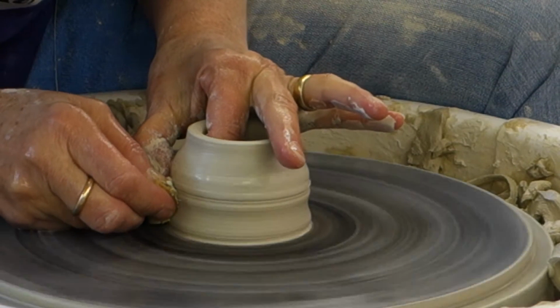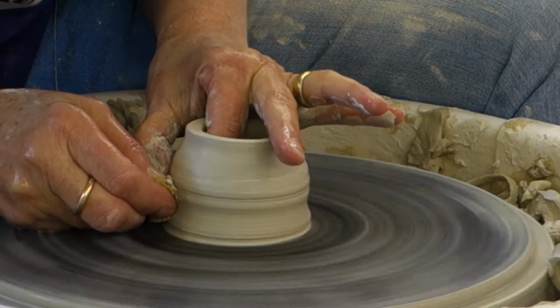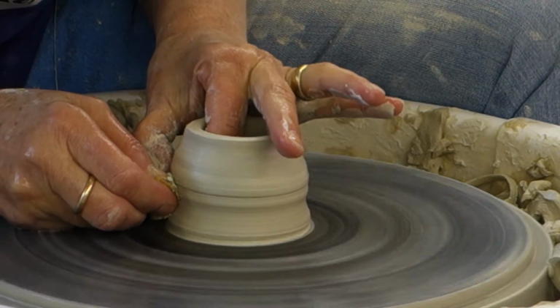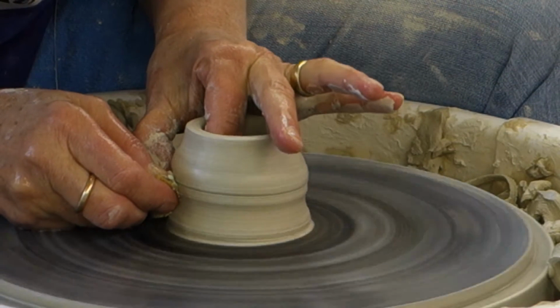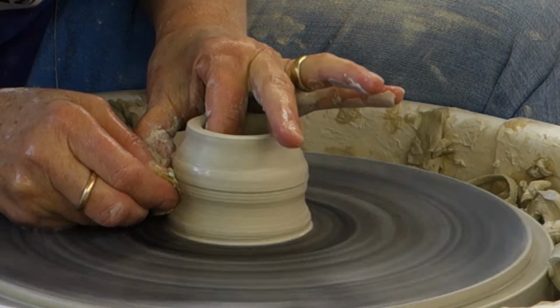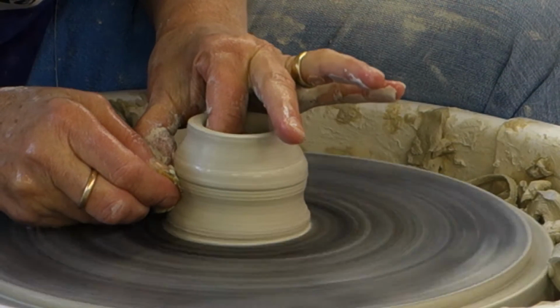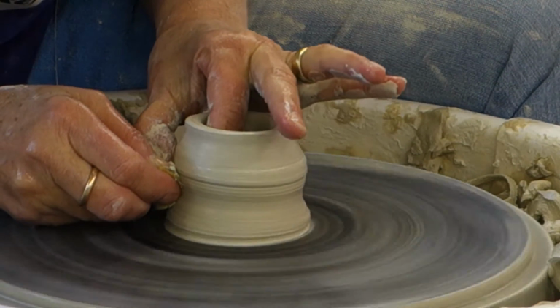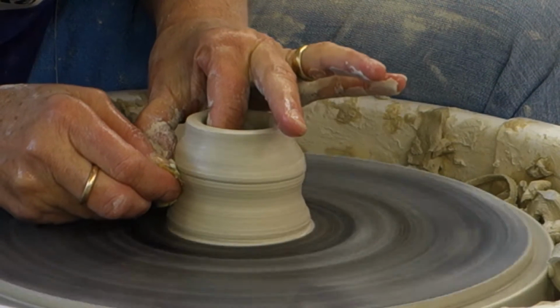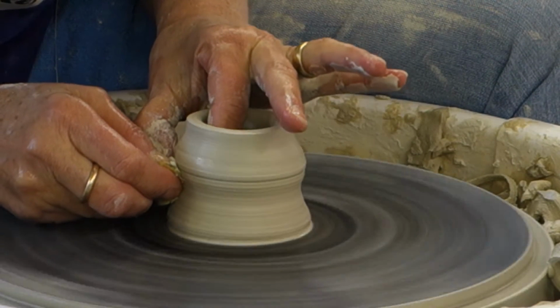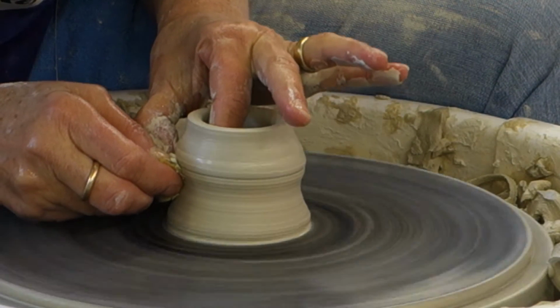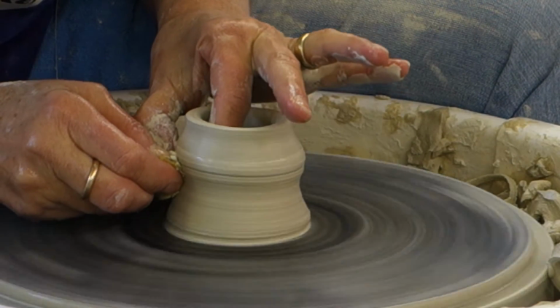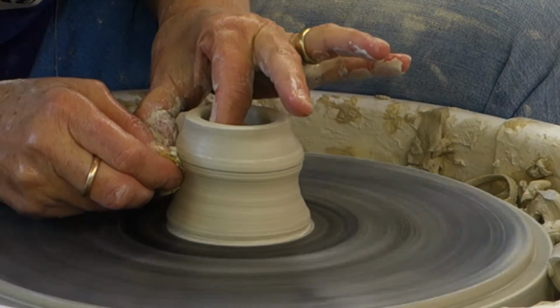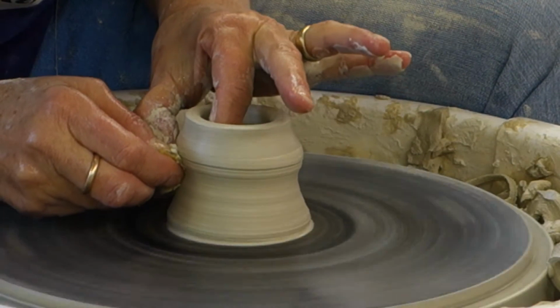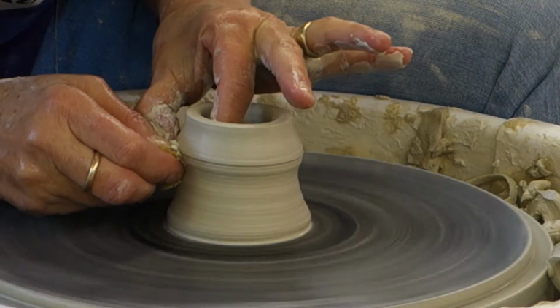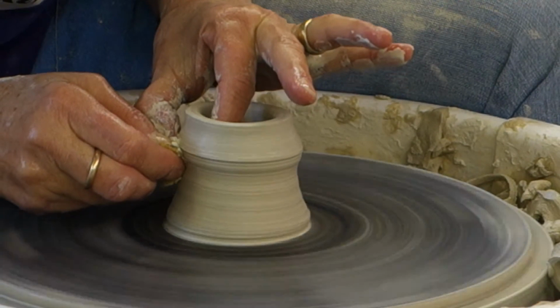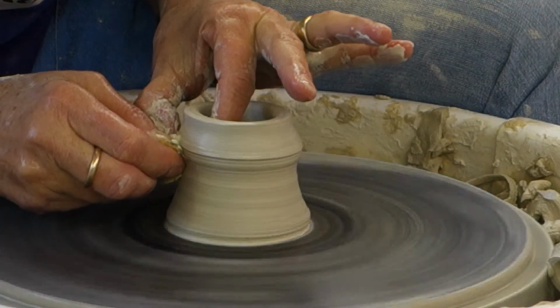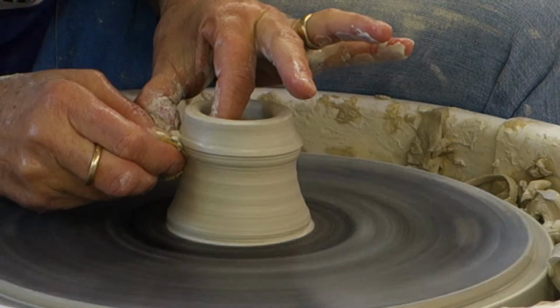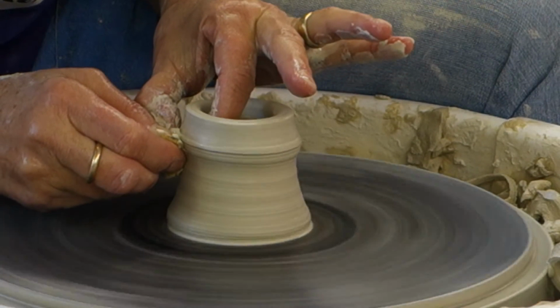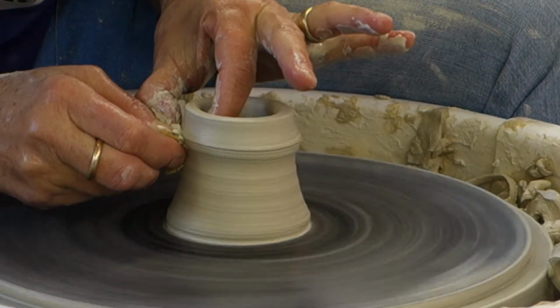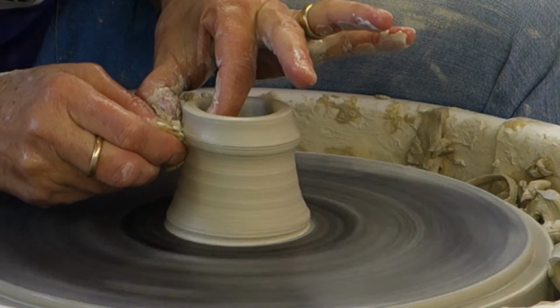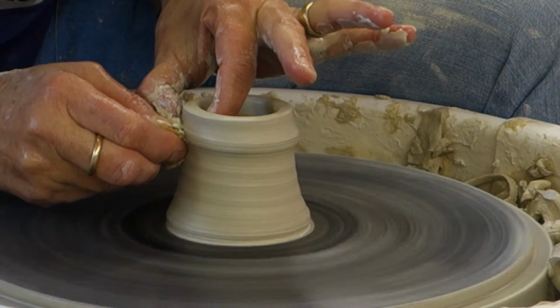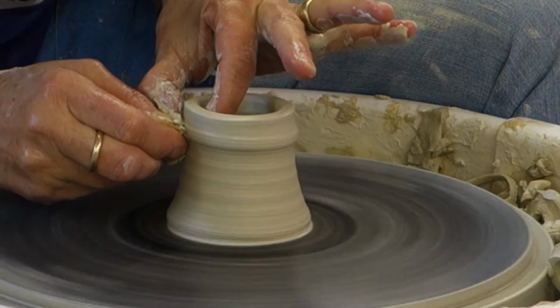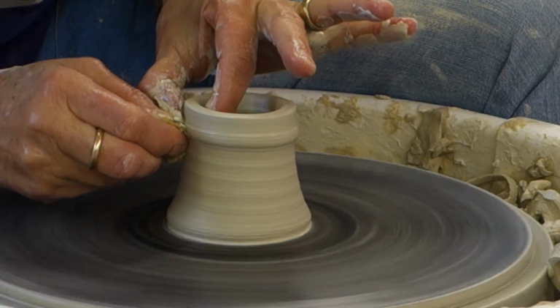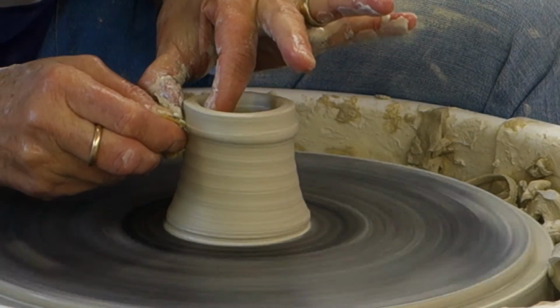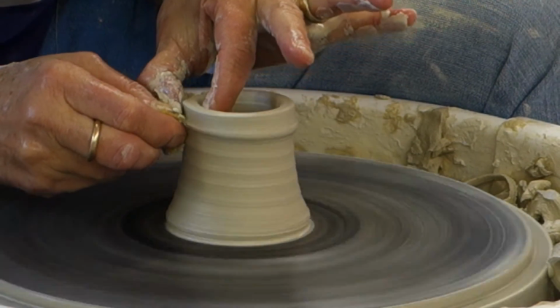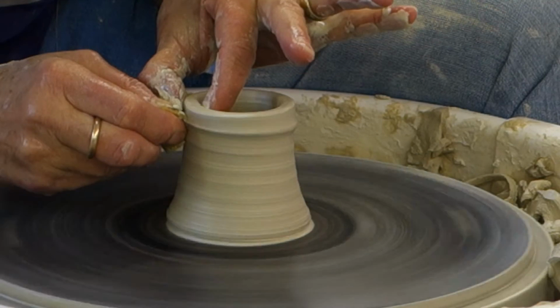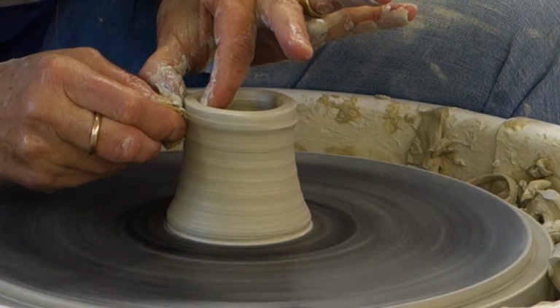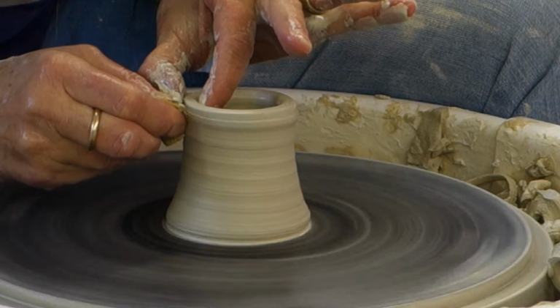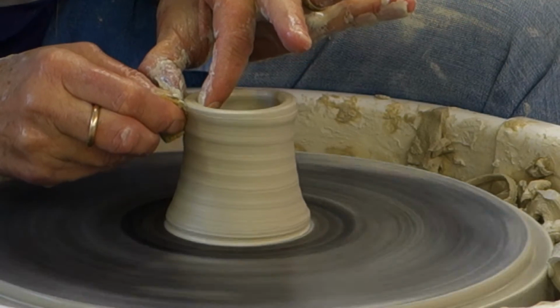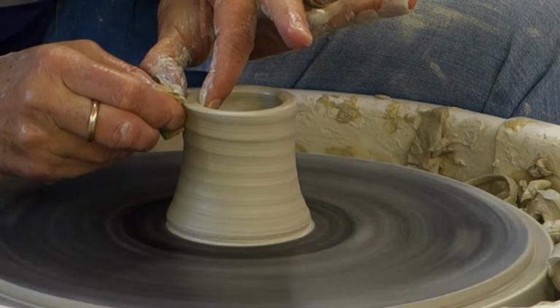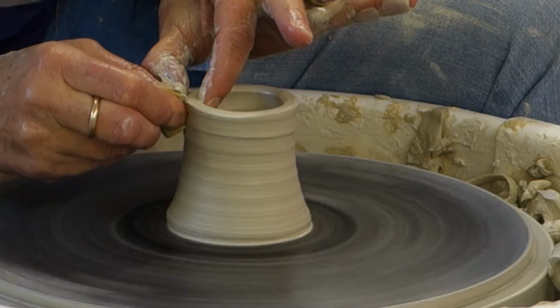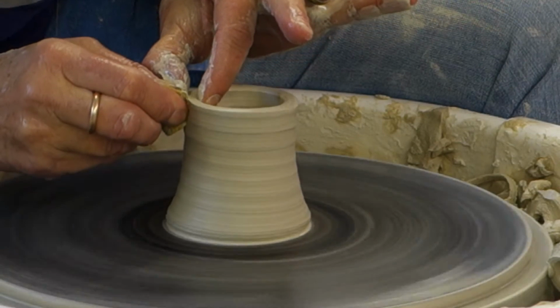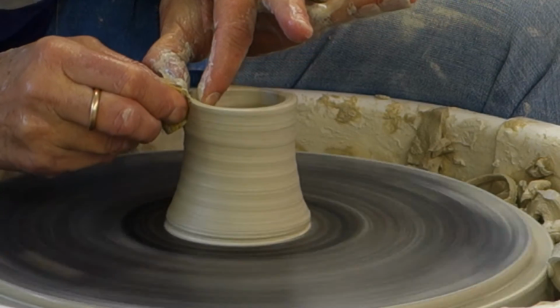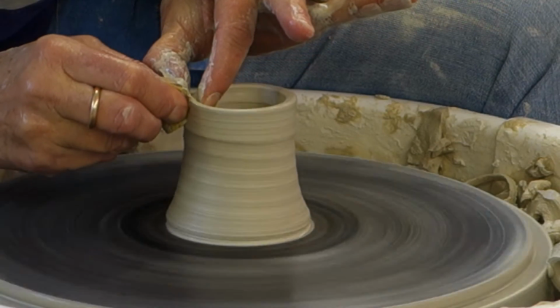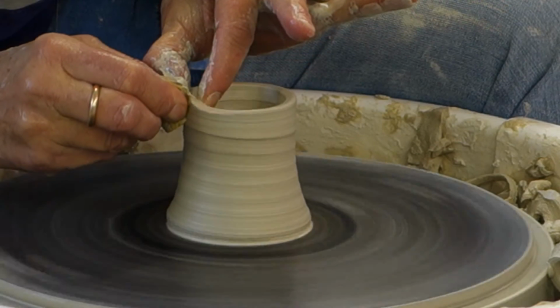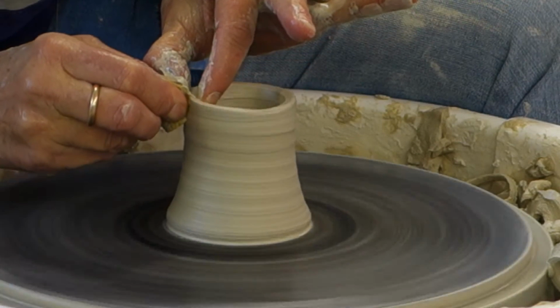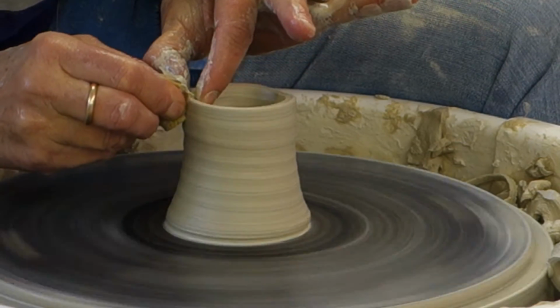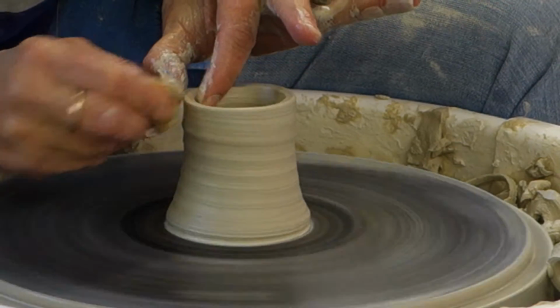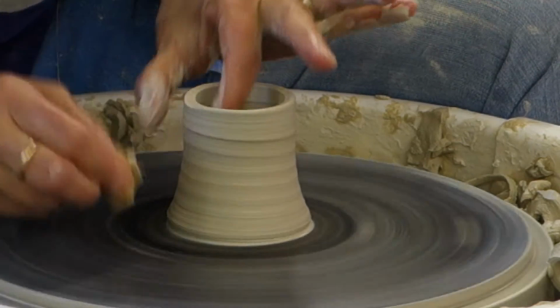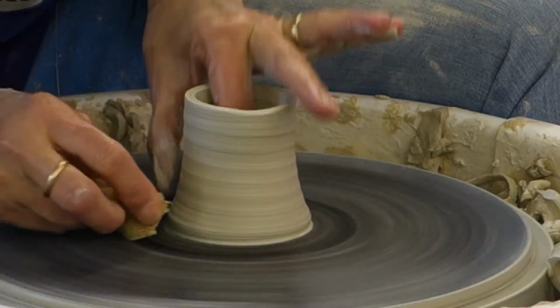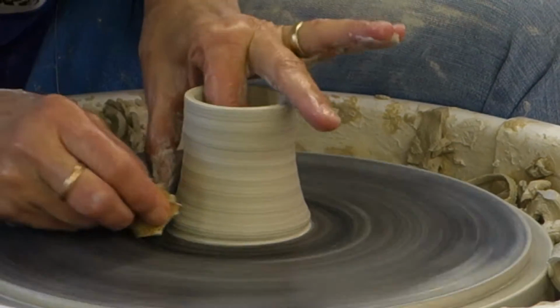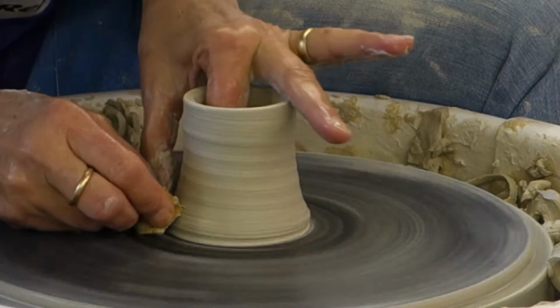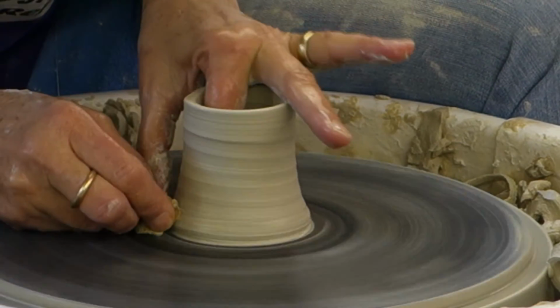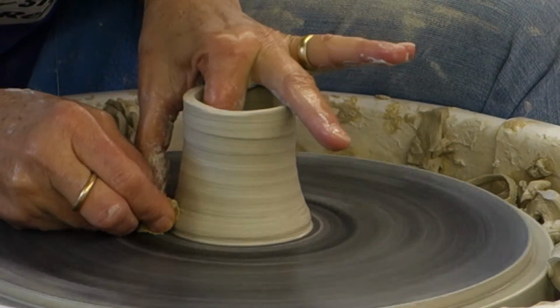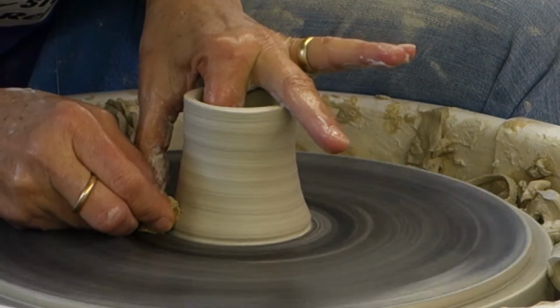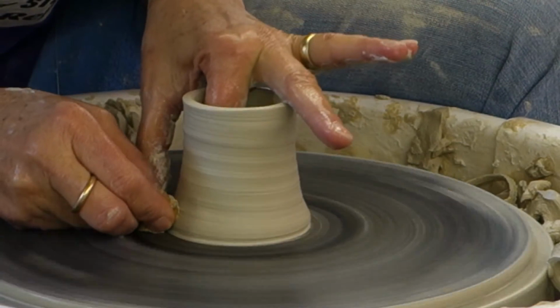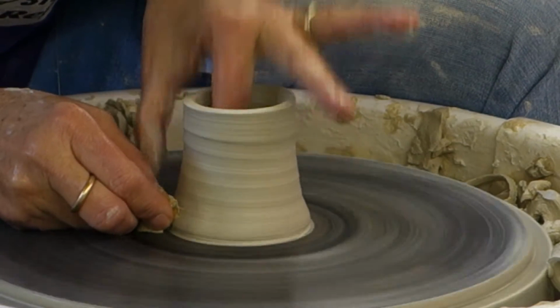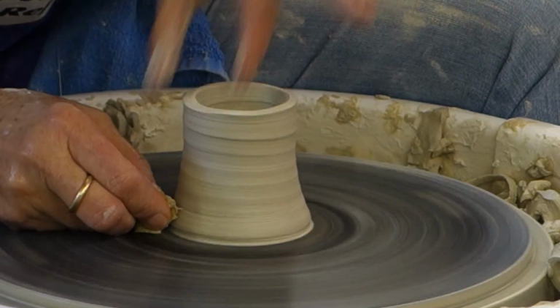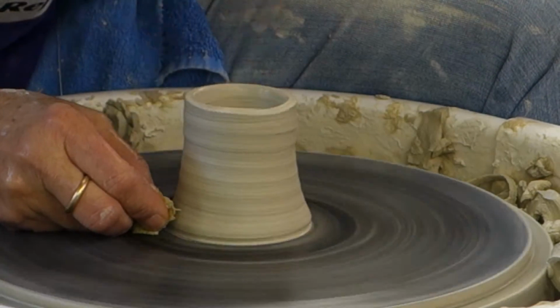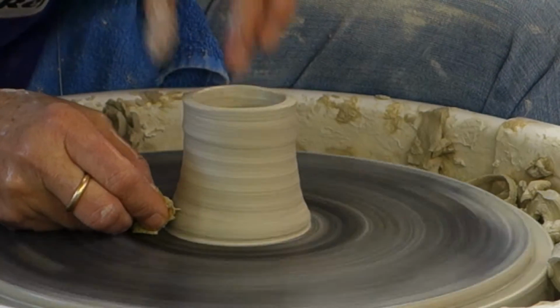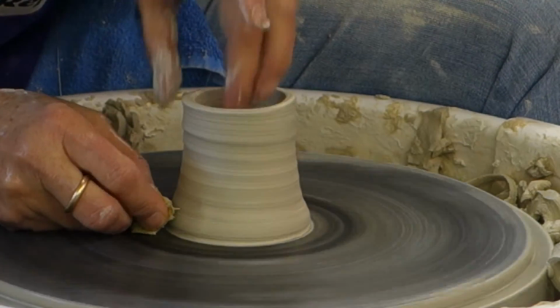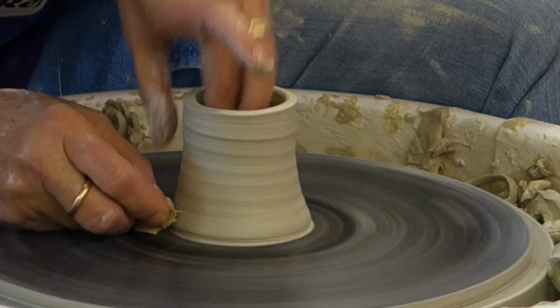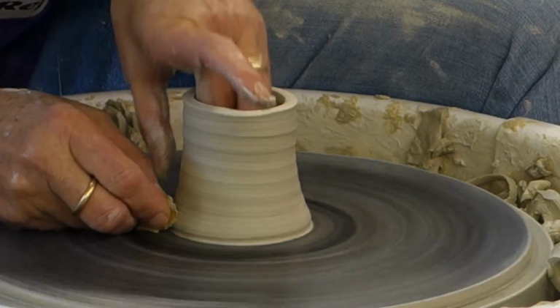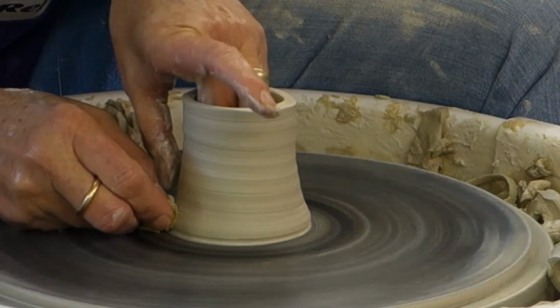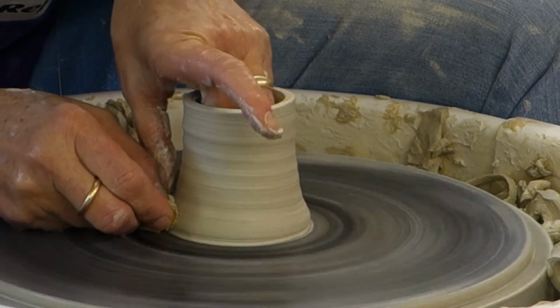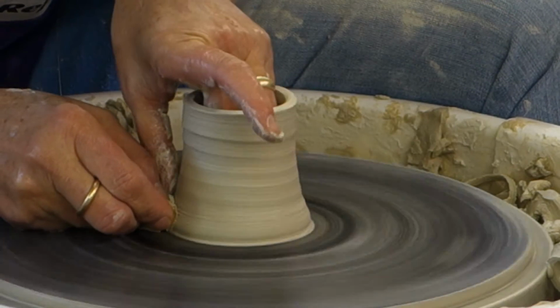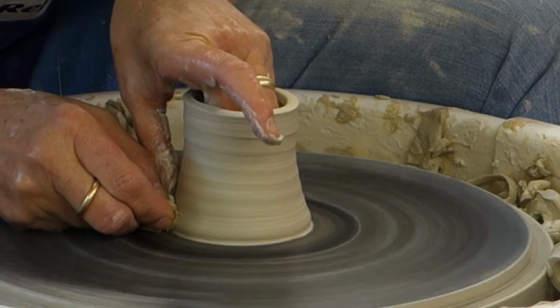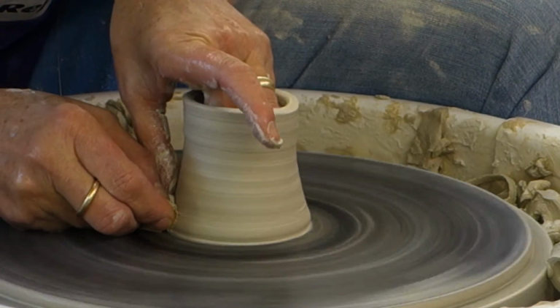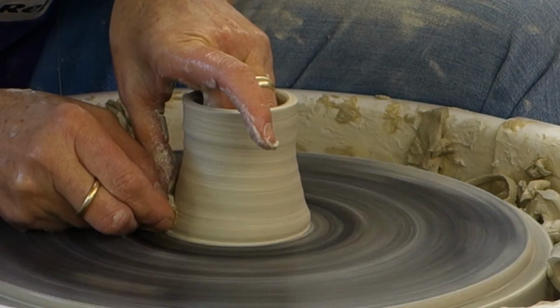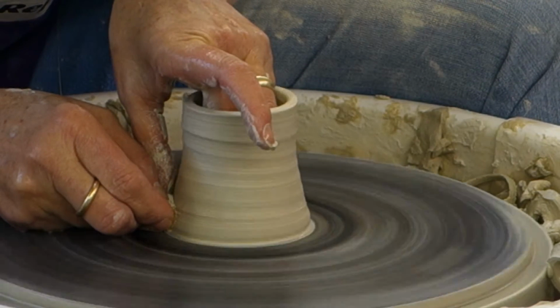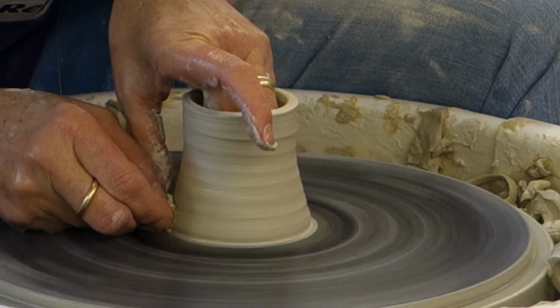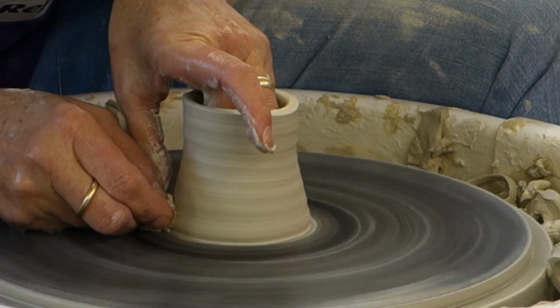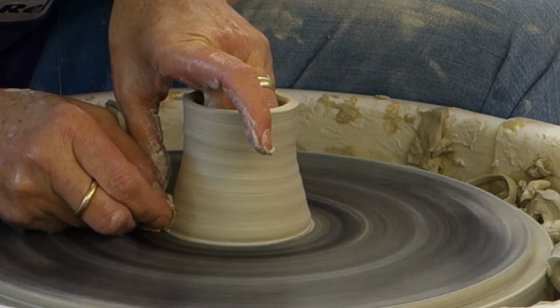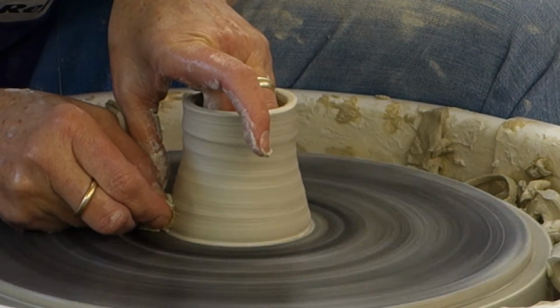Okay, so then you're going to come up. I've got a little bubble, but I'm not going to bother.